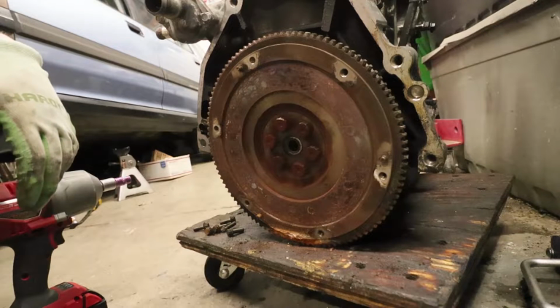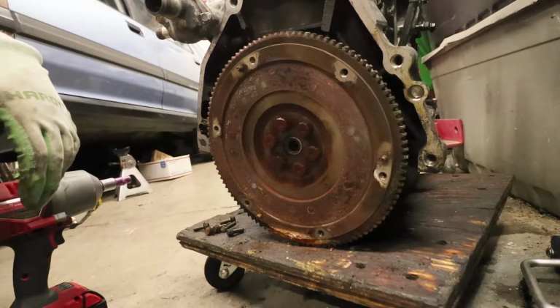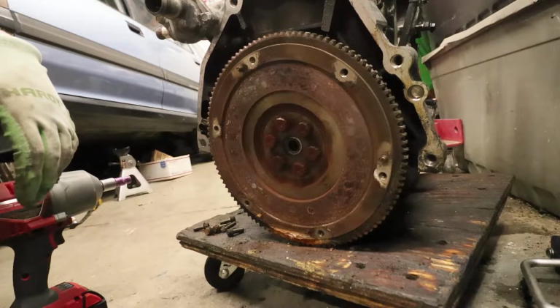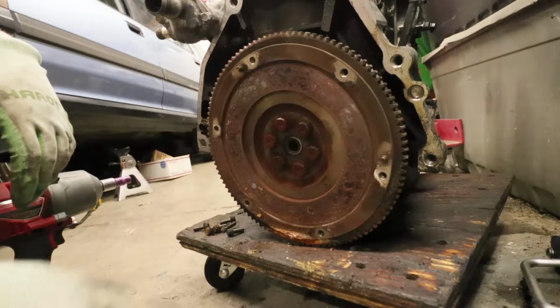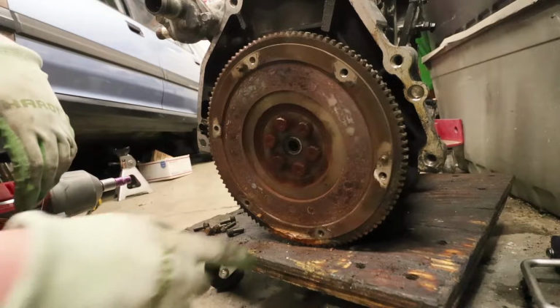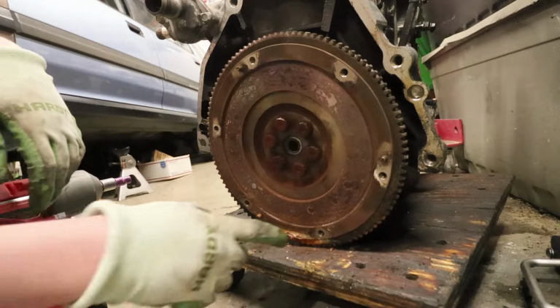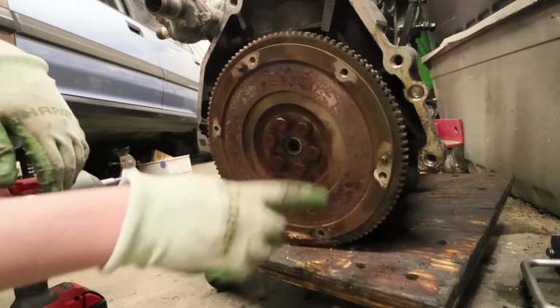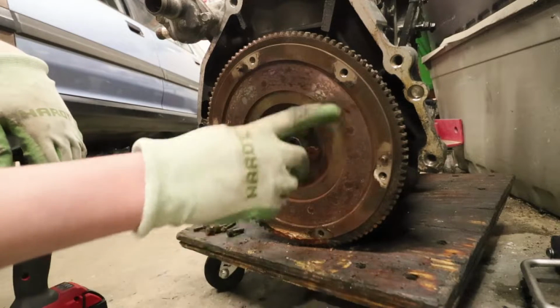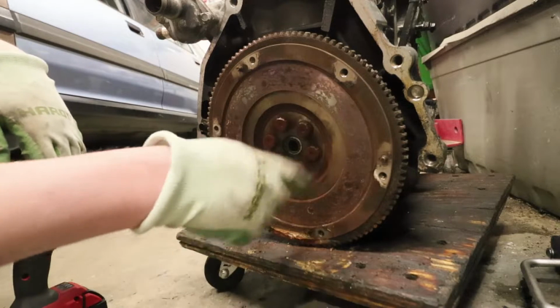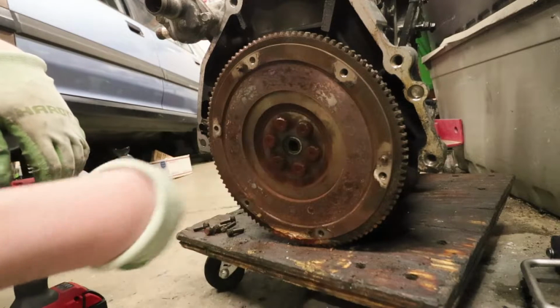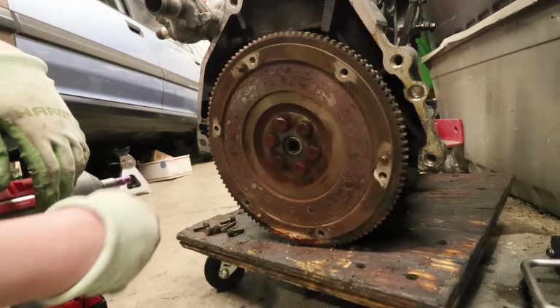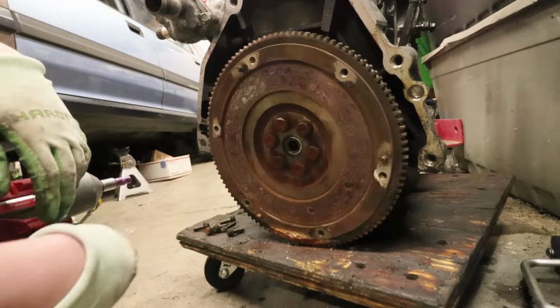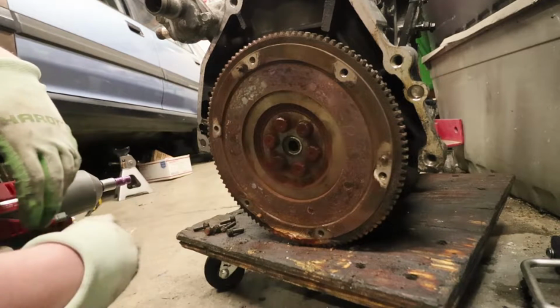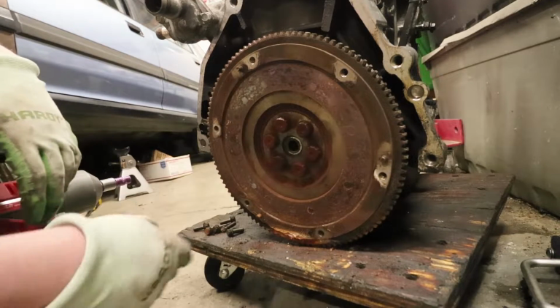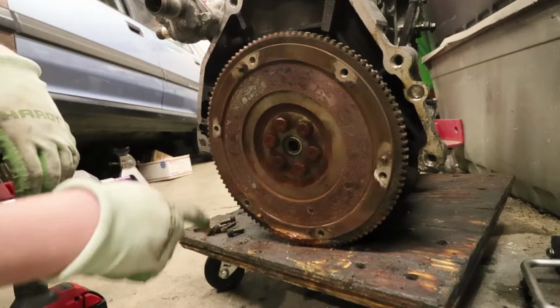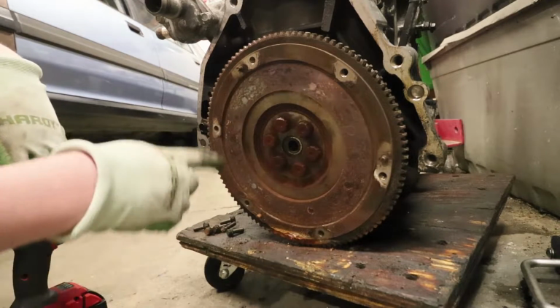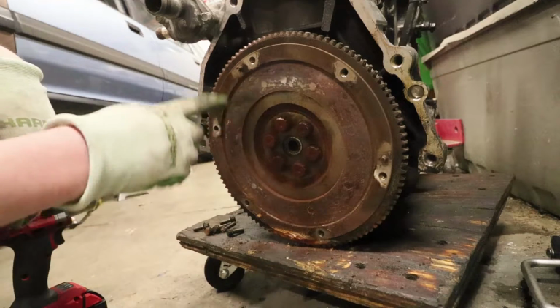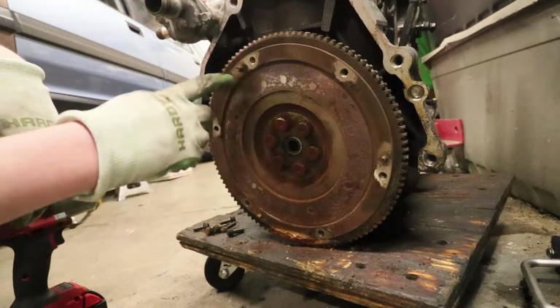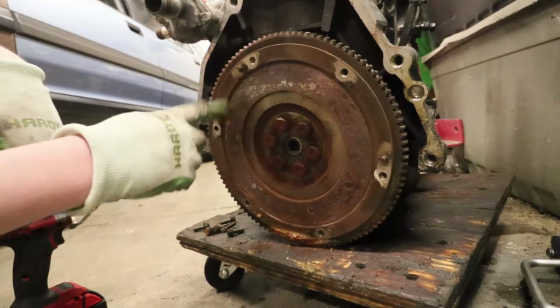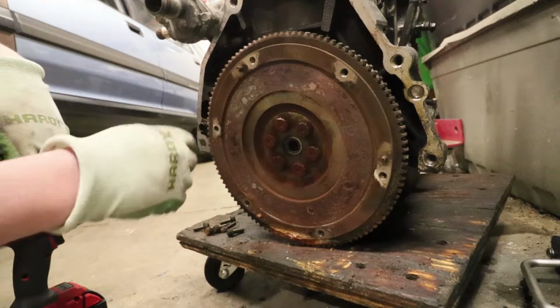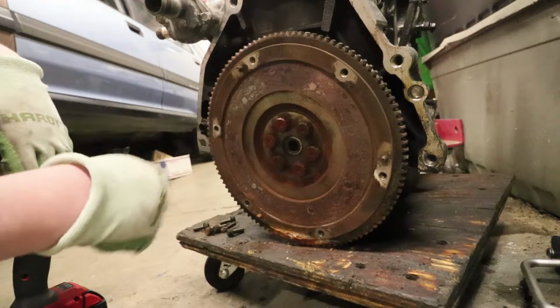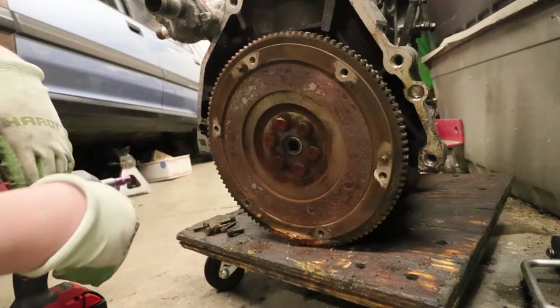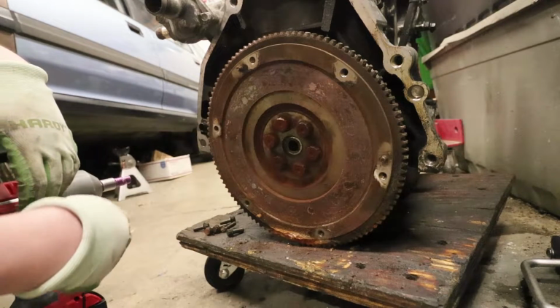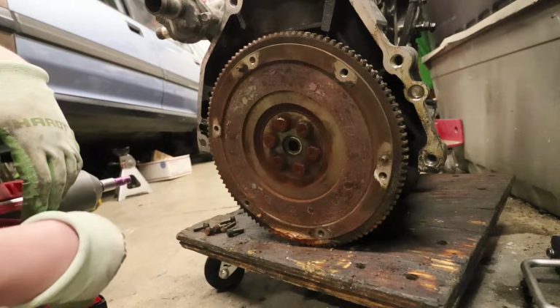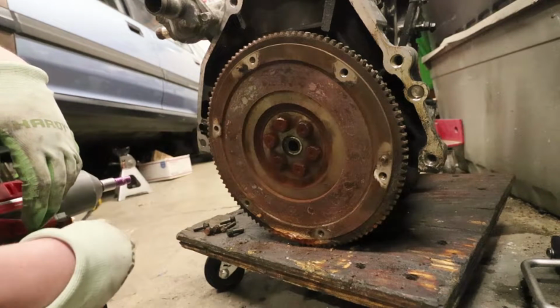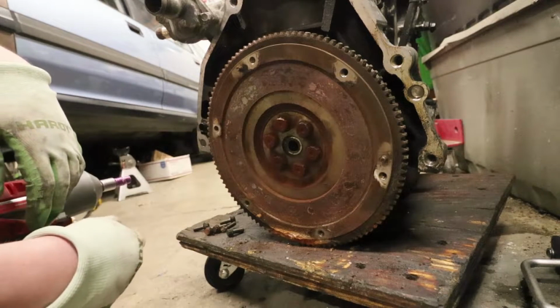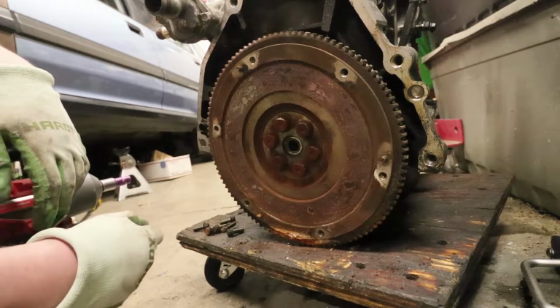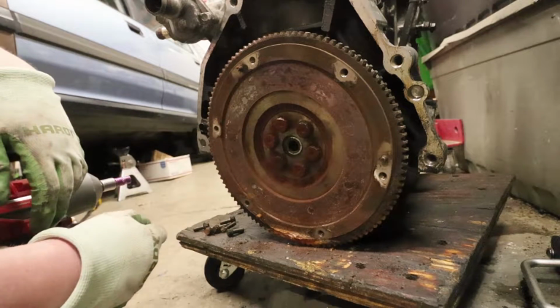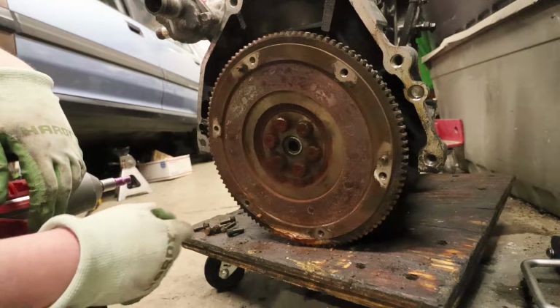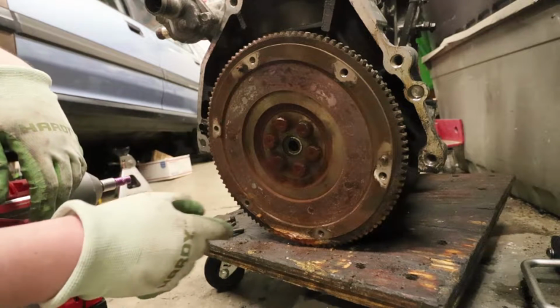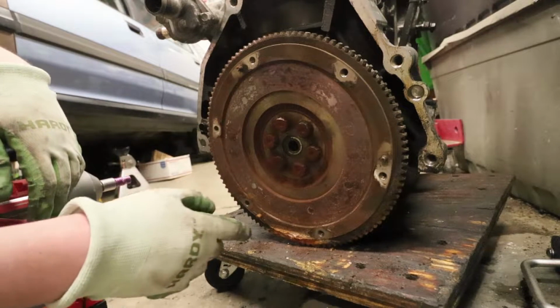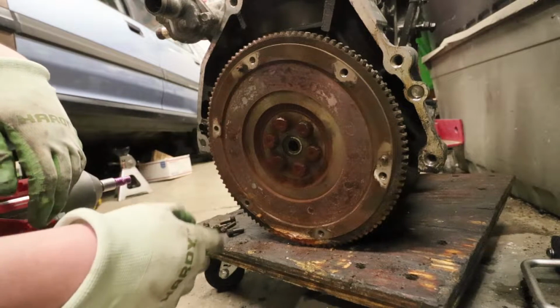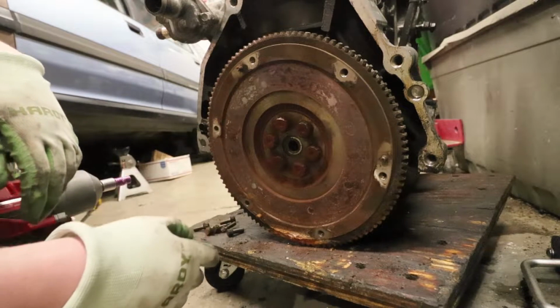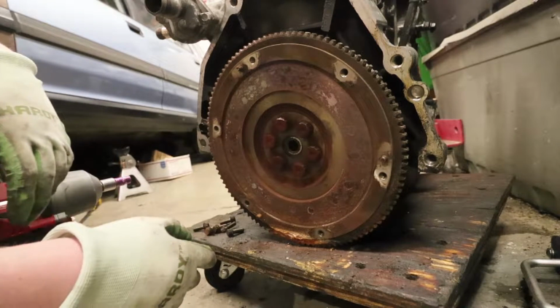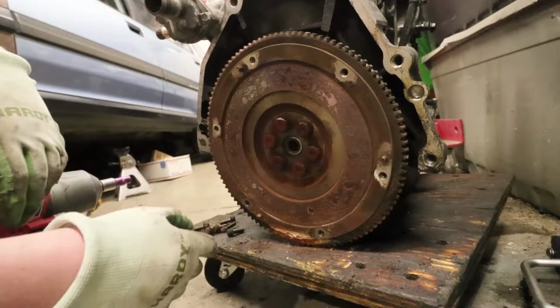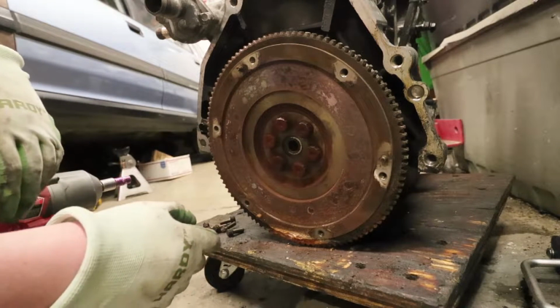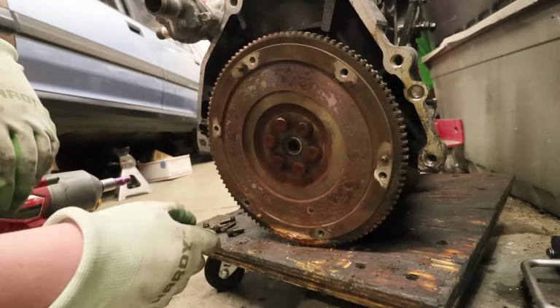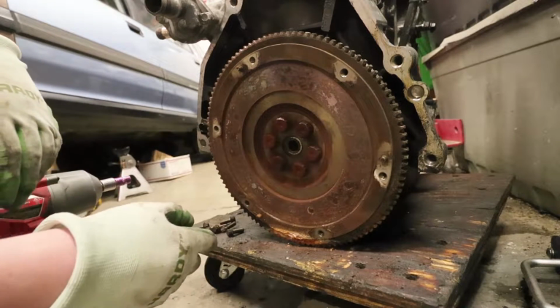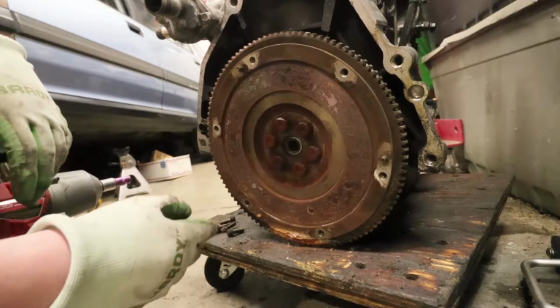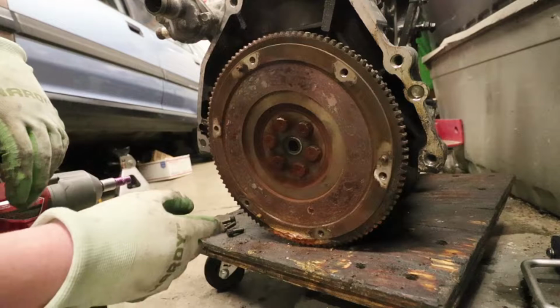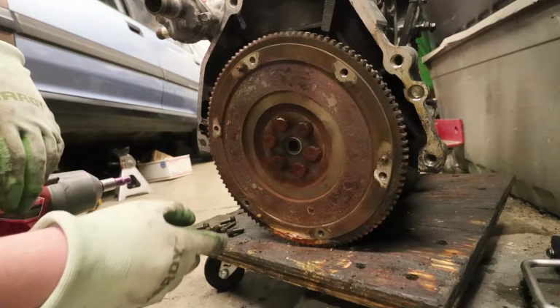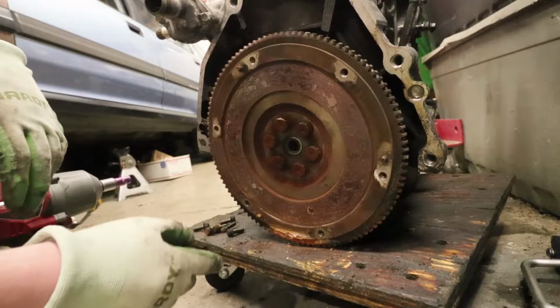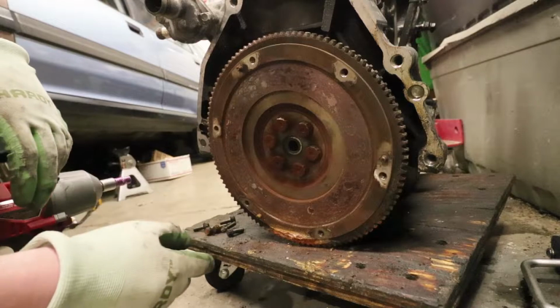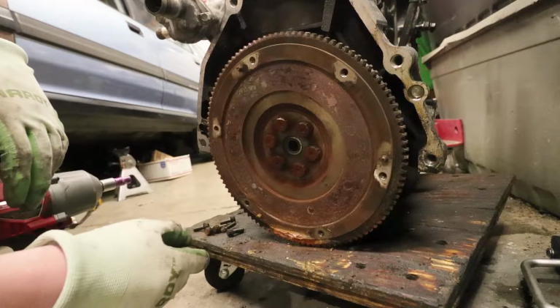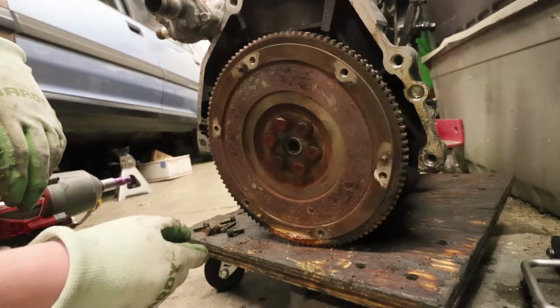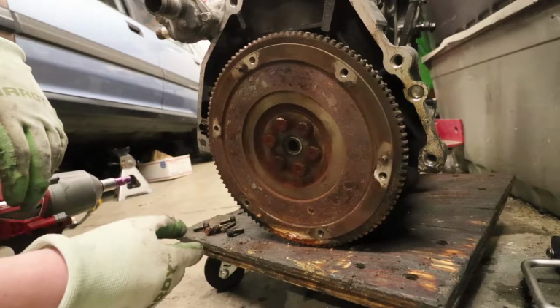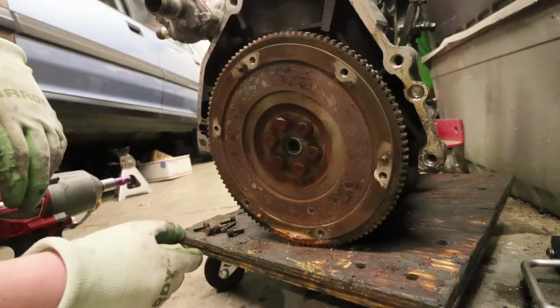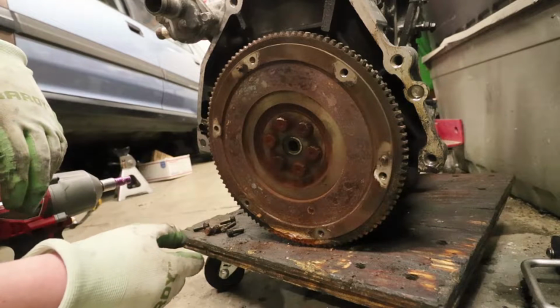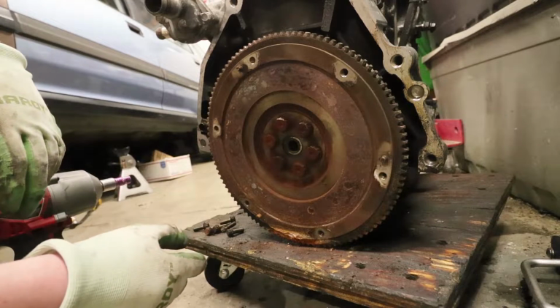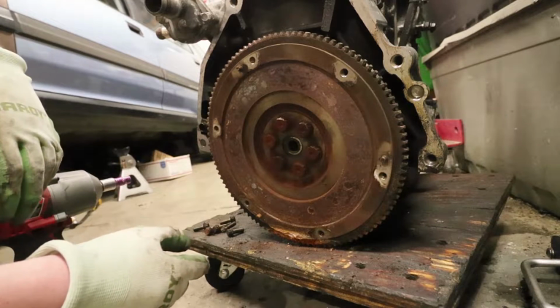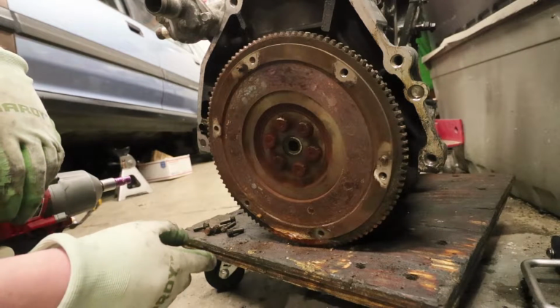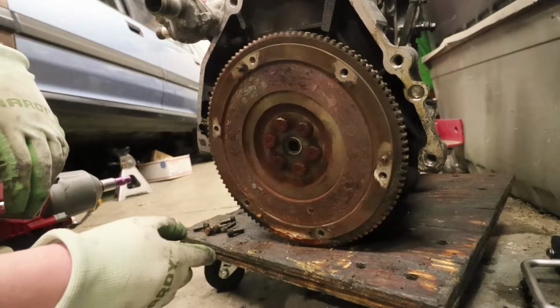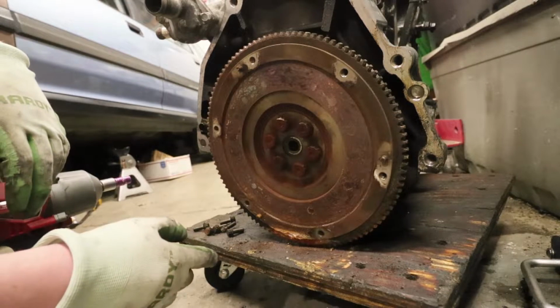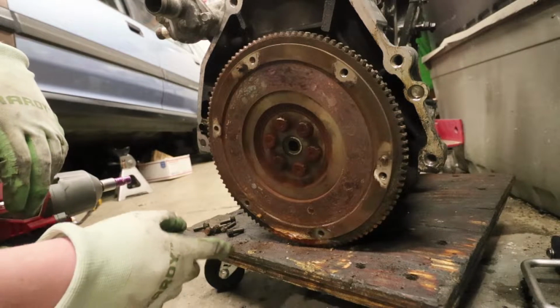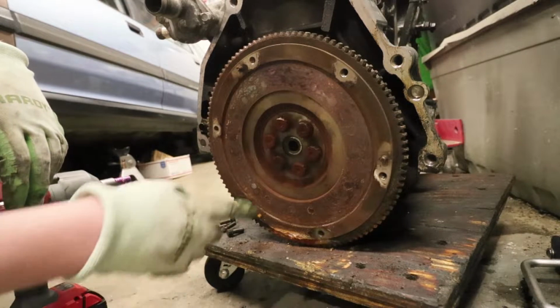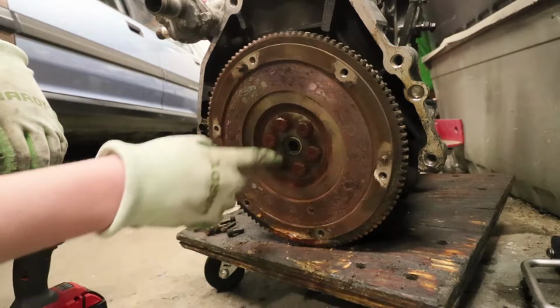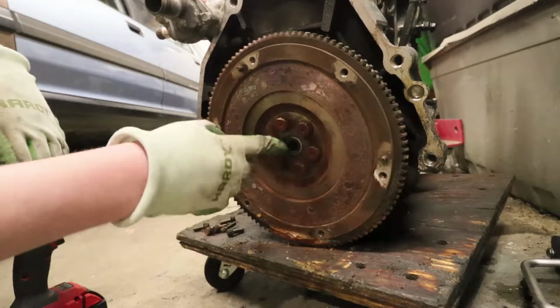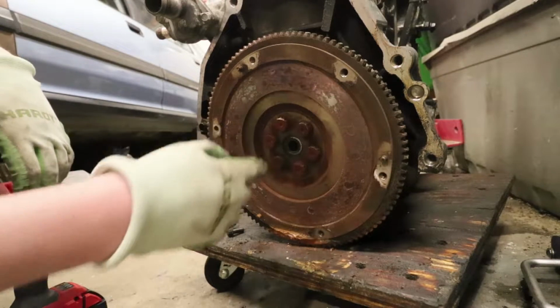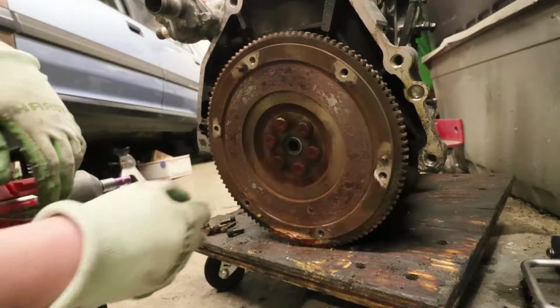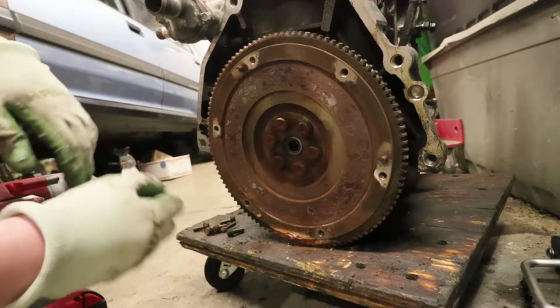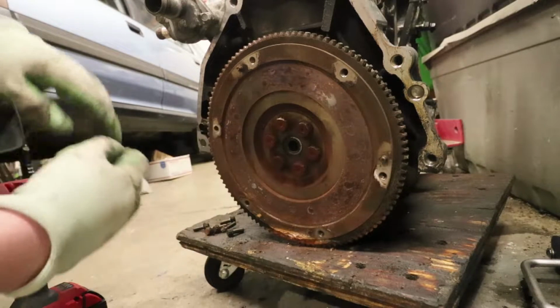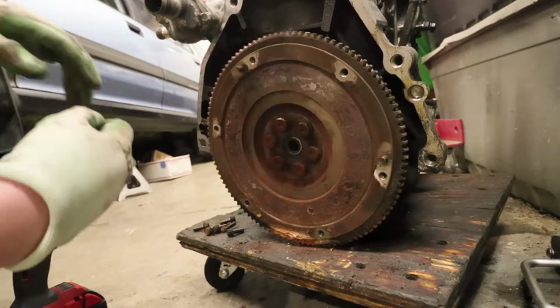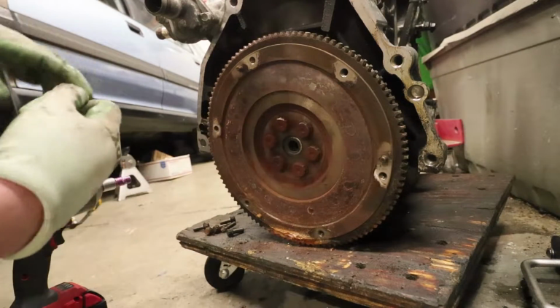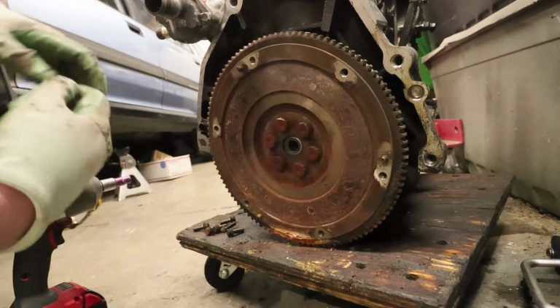But look at how dusty this flywheel is right here. Let's go ahead and see if we can pop that off.